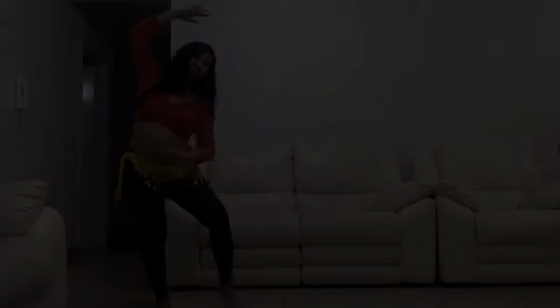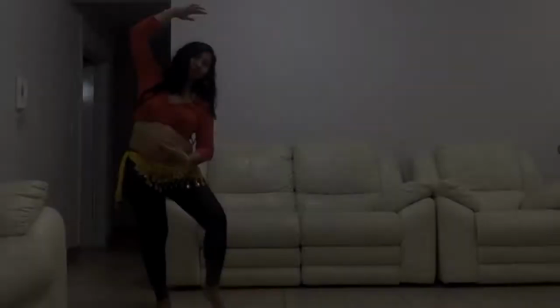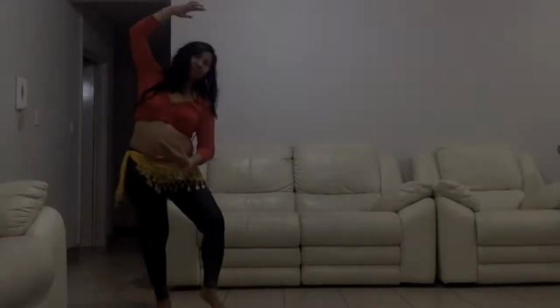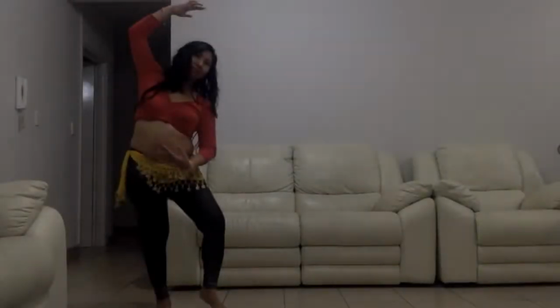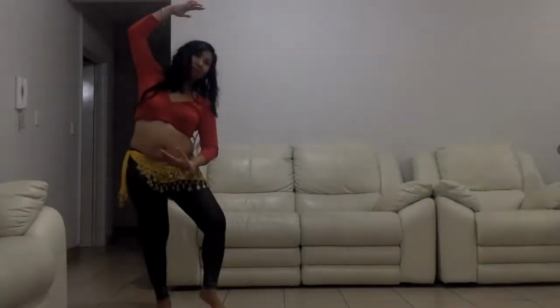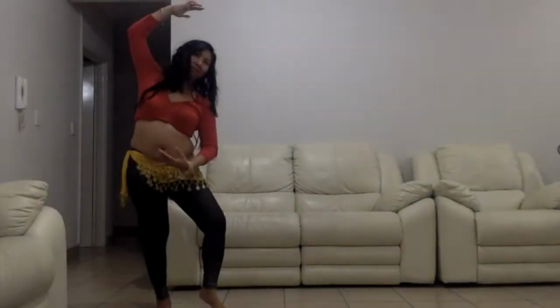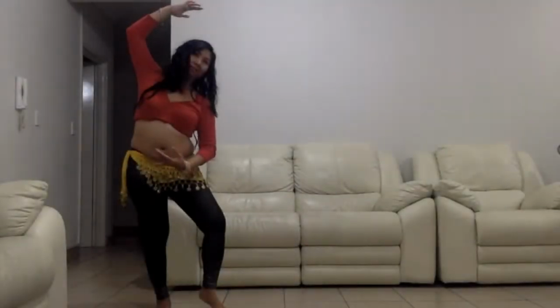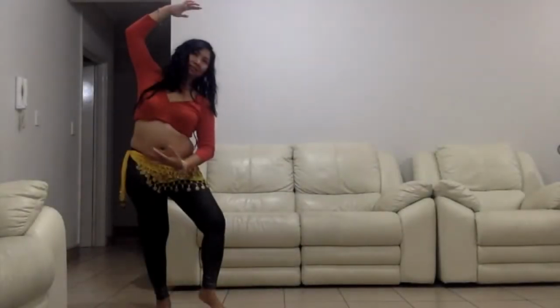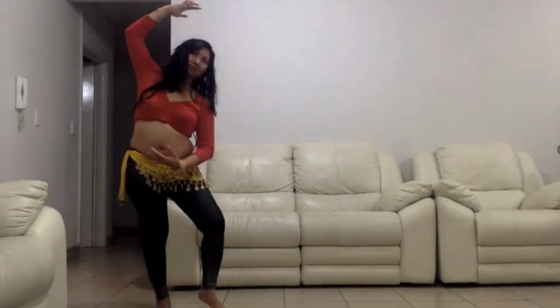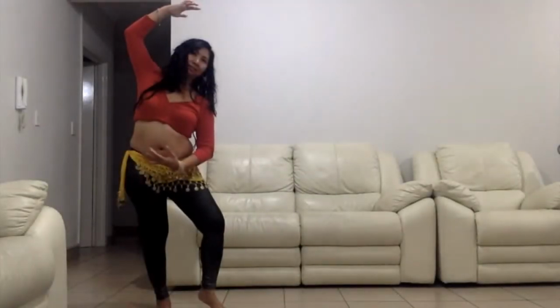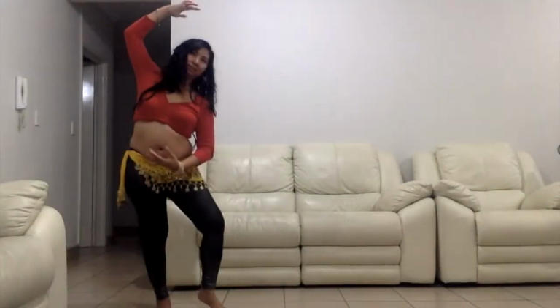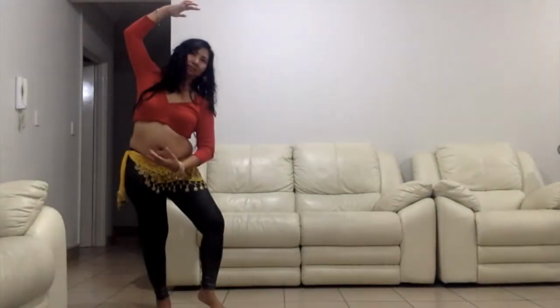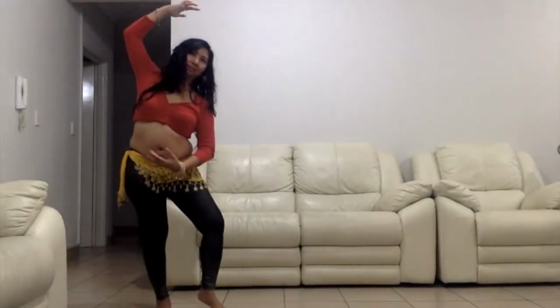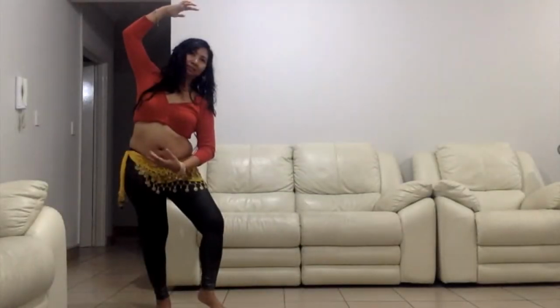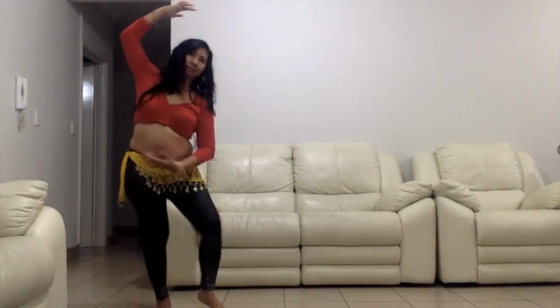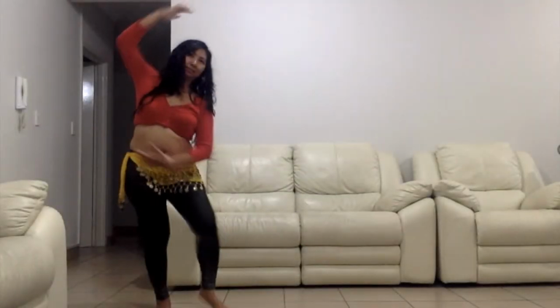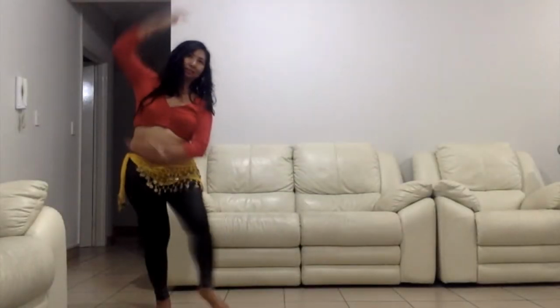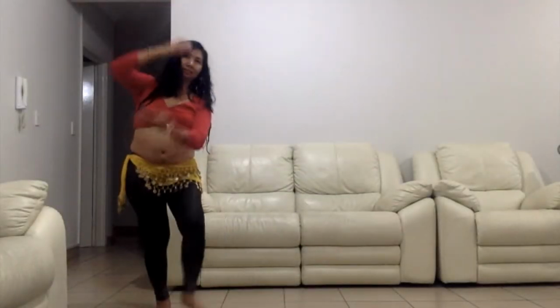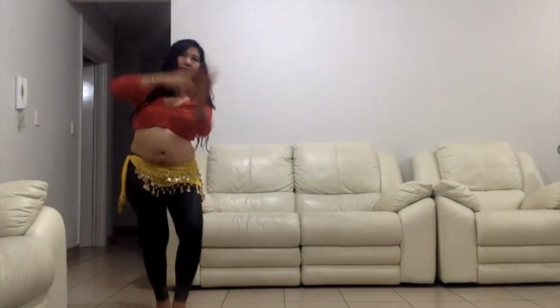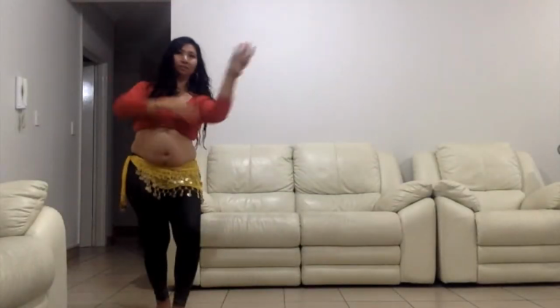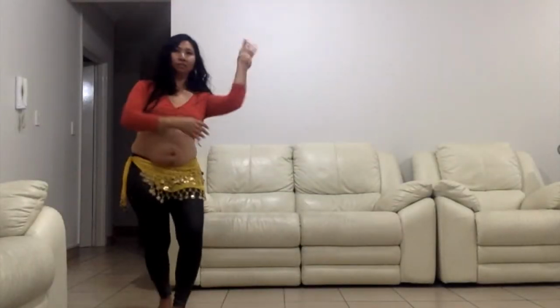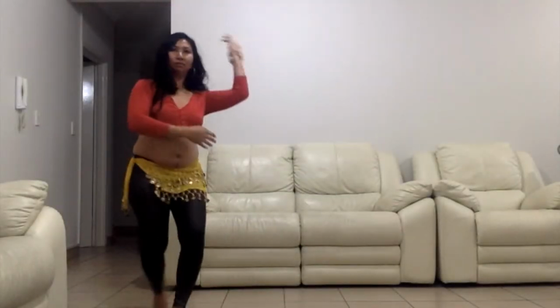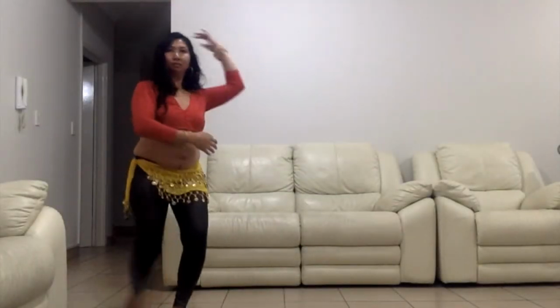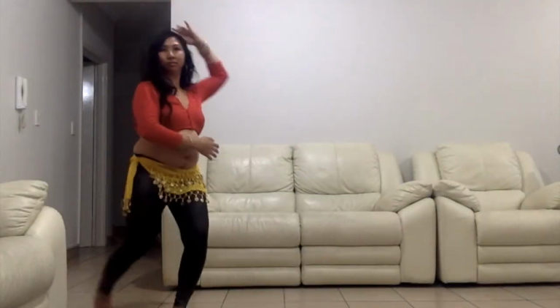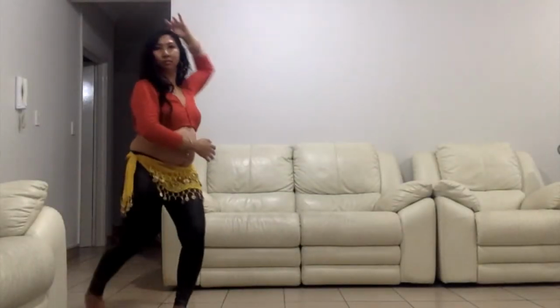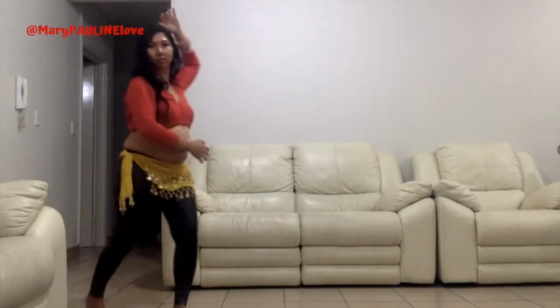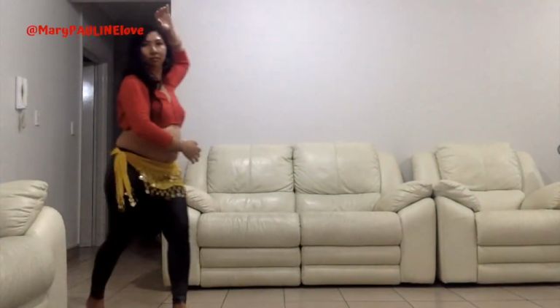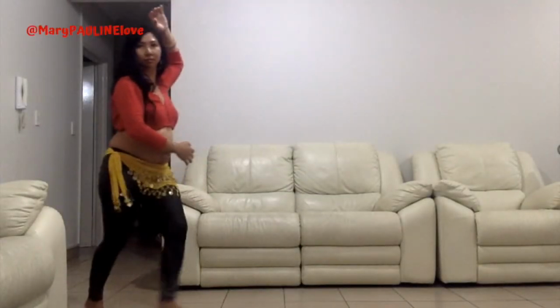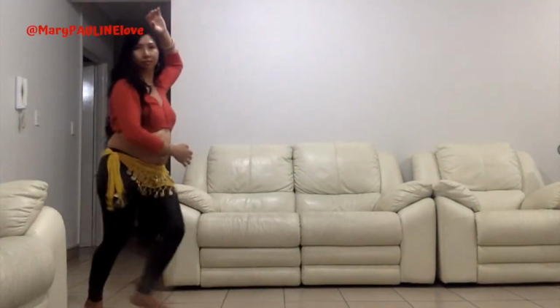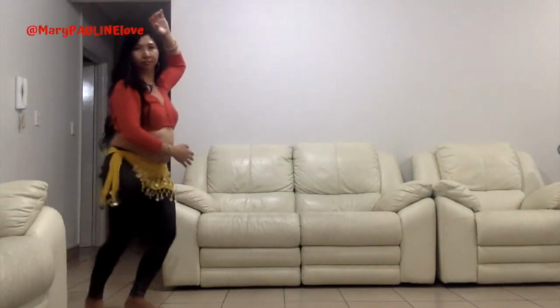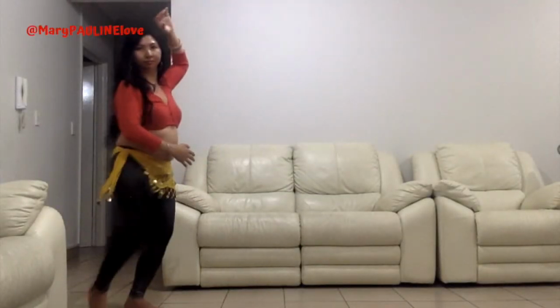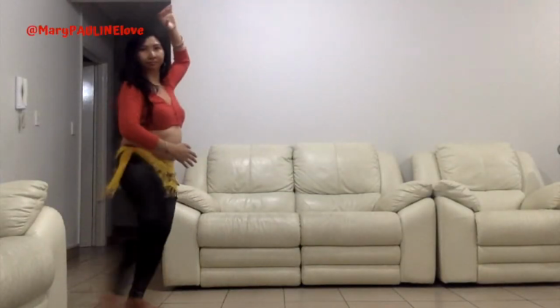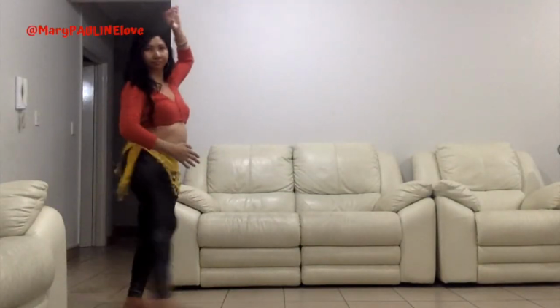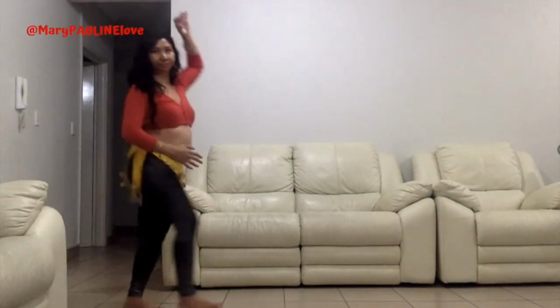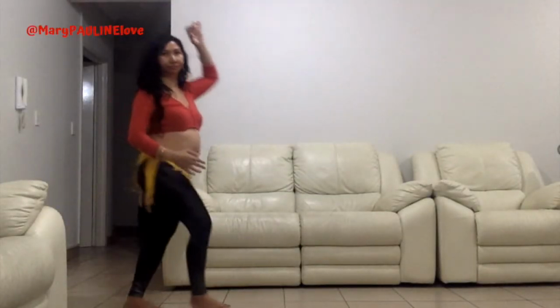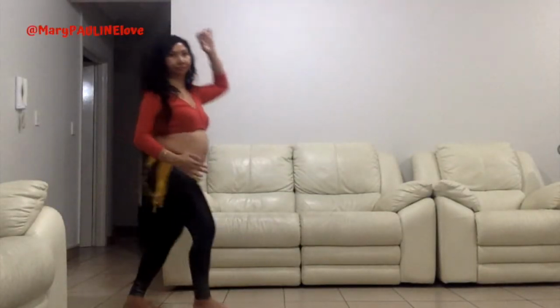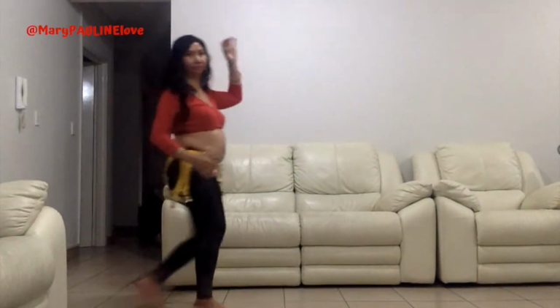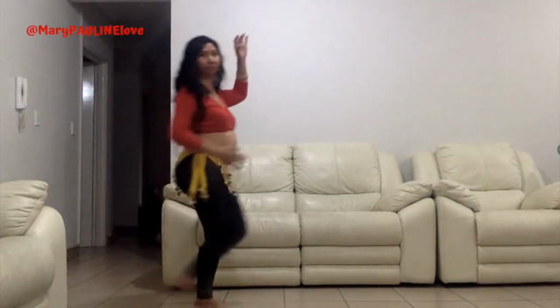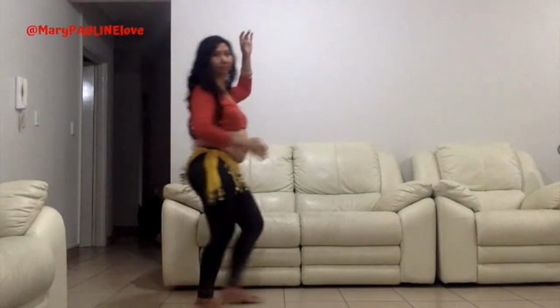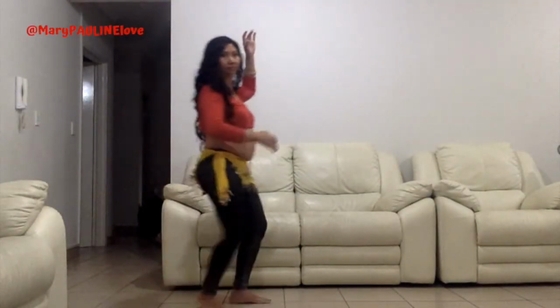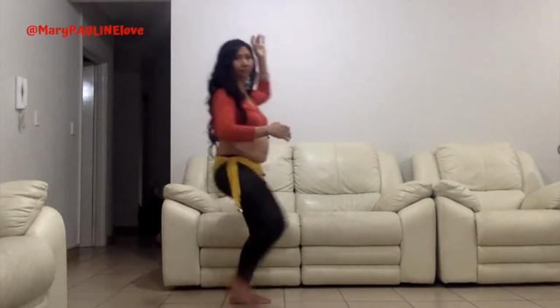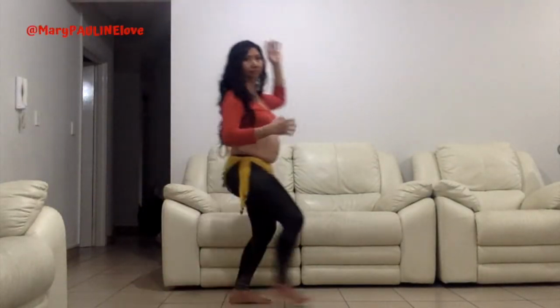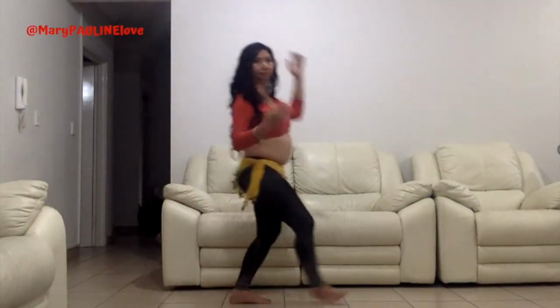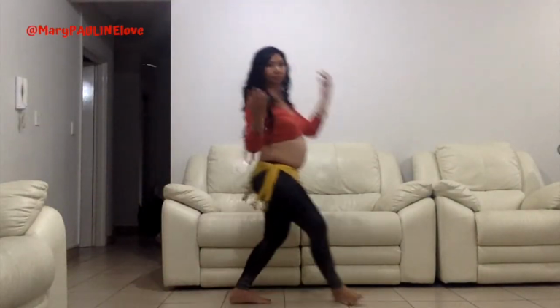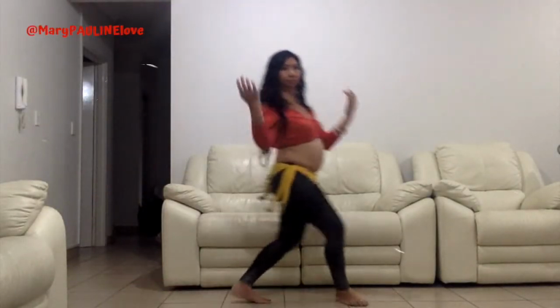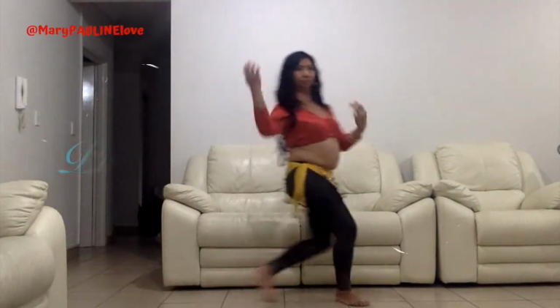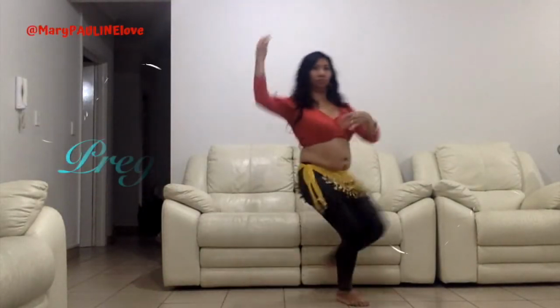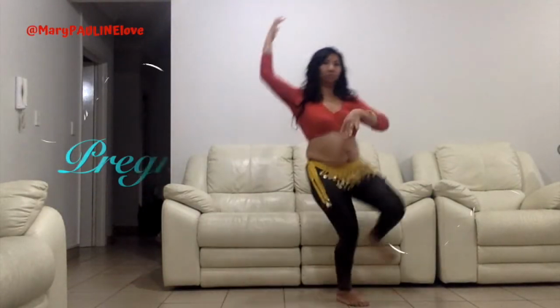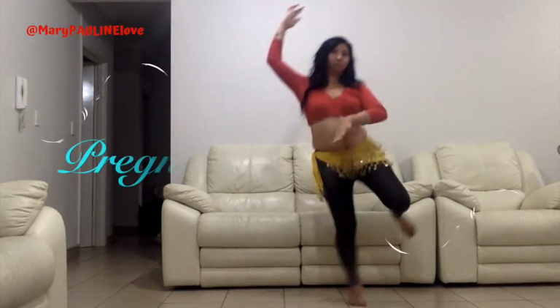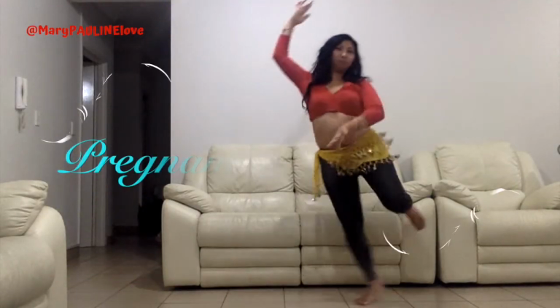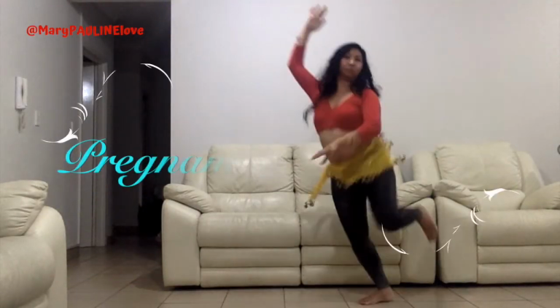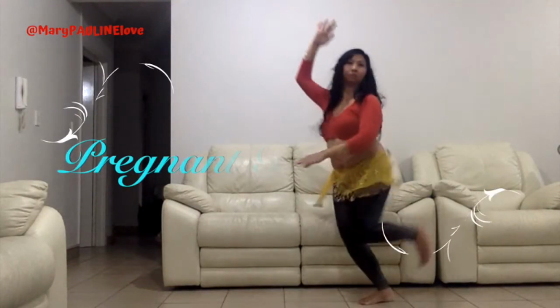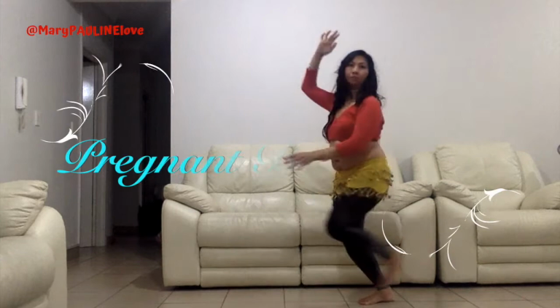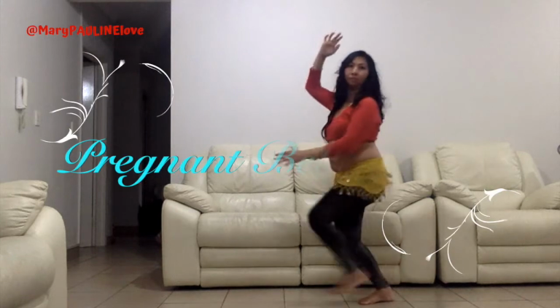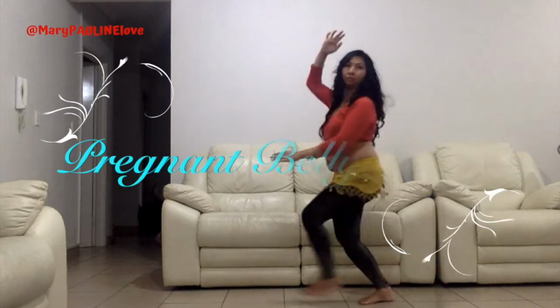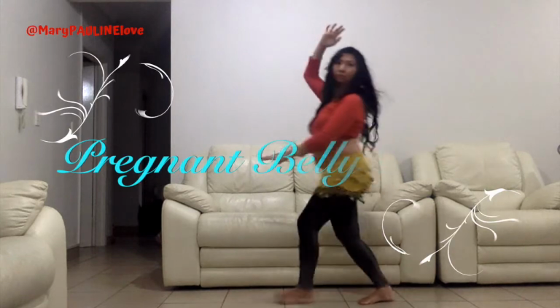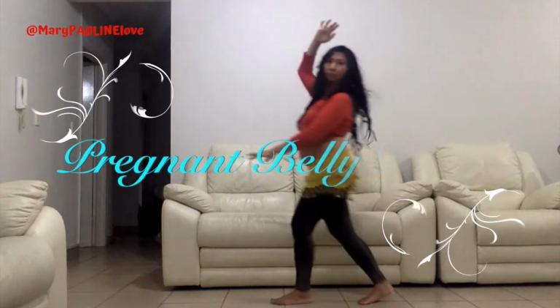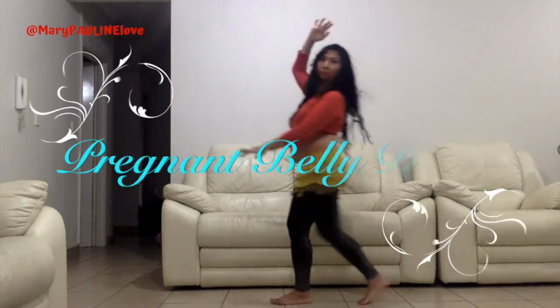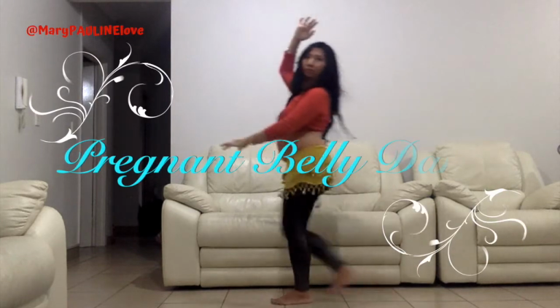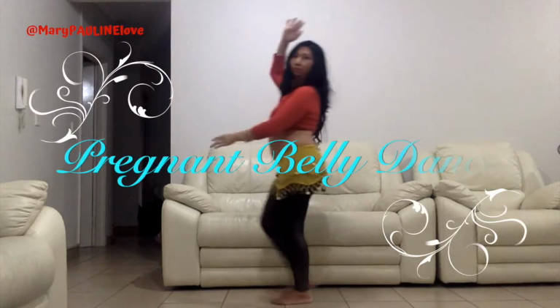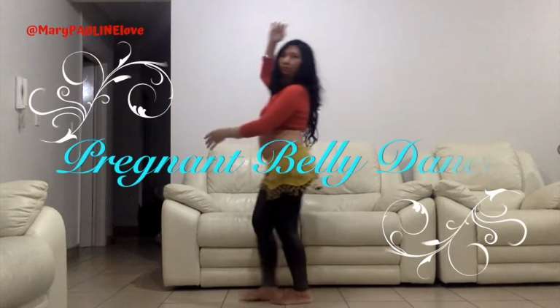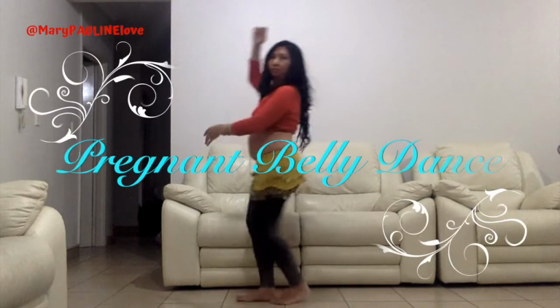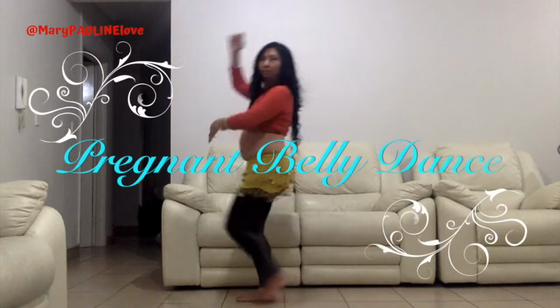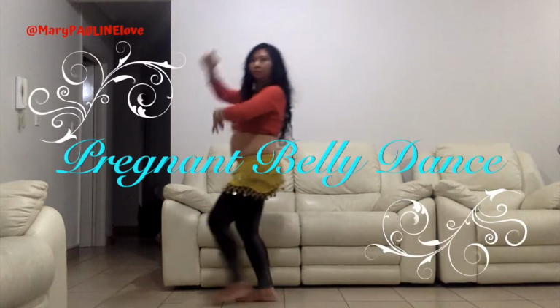Cross step, pivot half turn and two steps. Reverse the direction. Two walking steps.